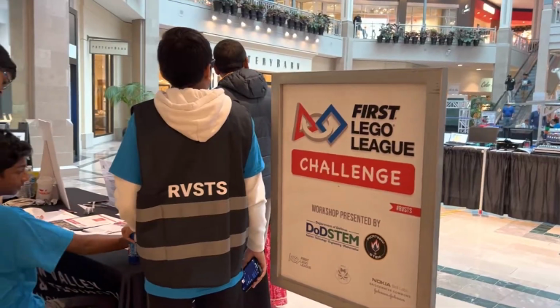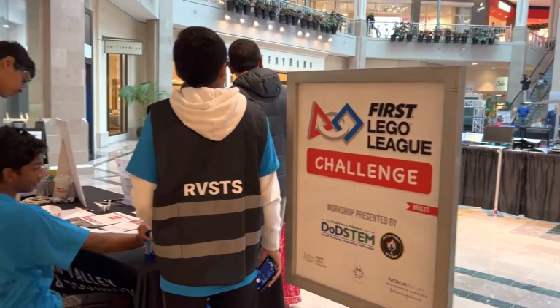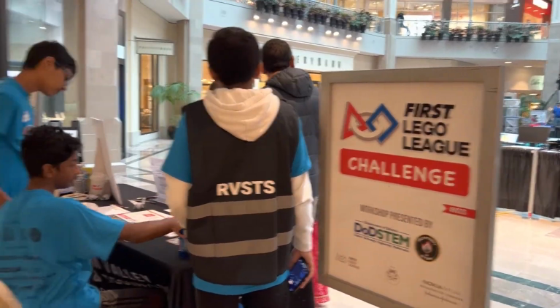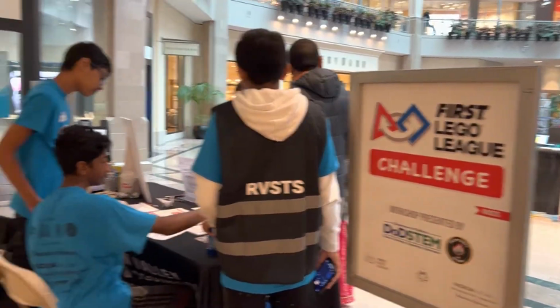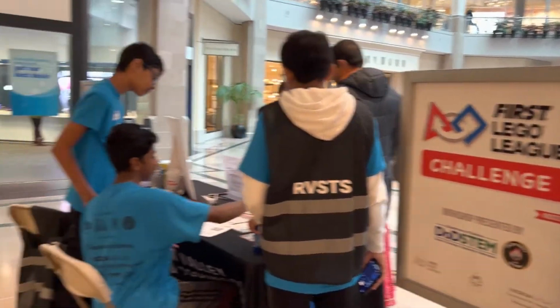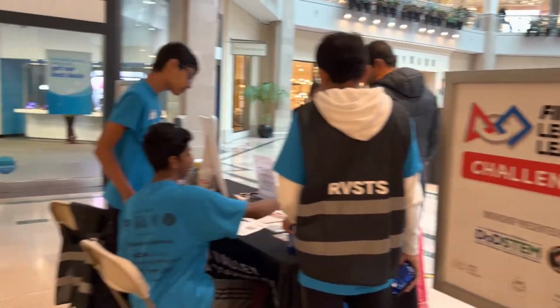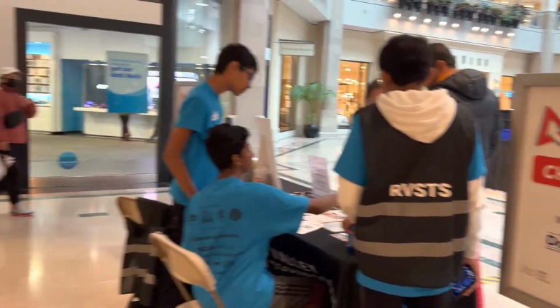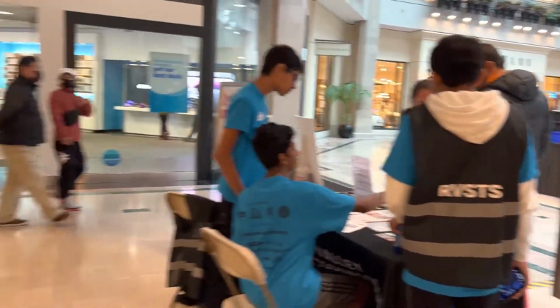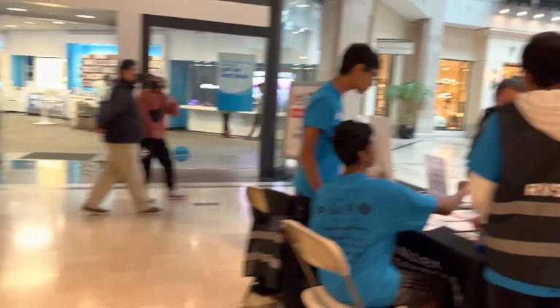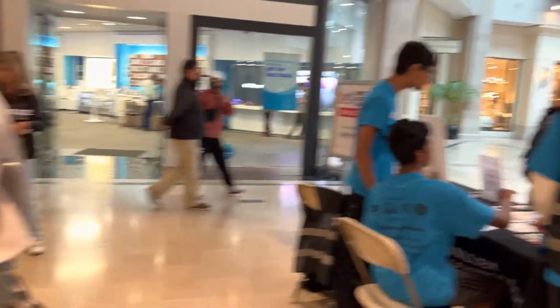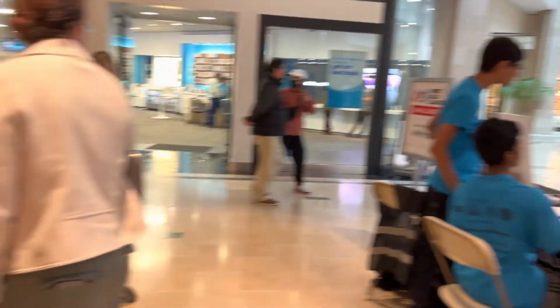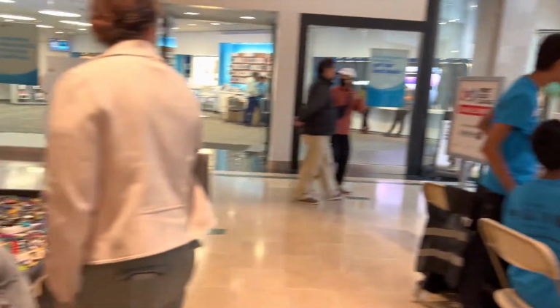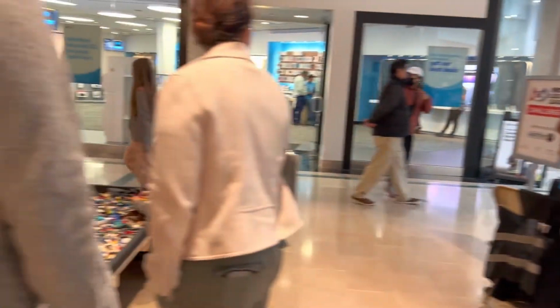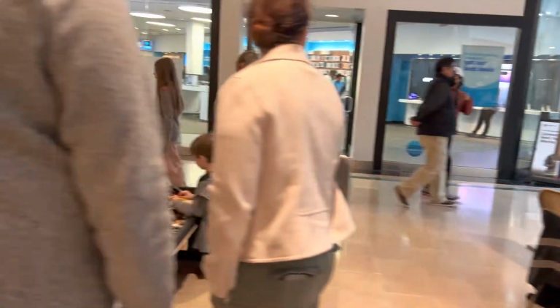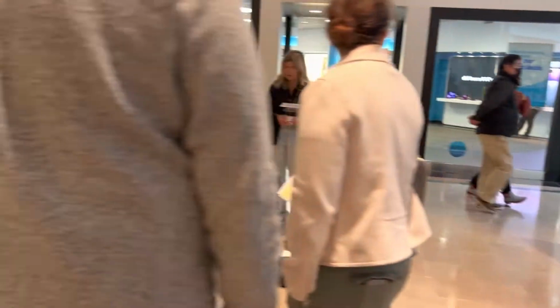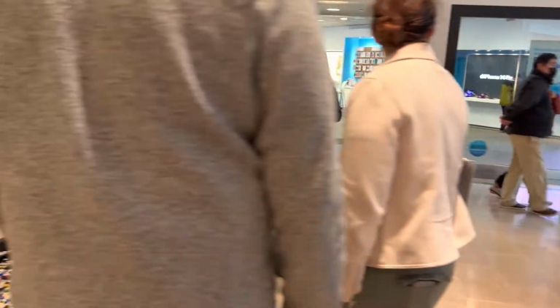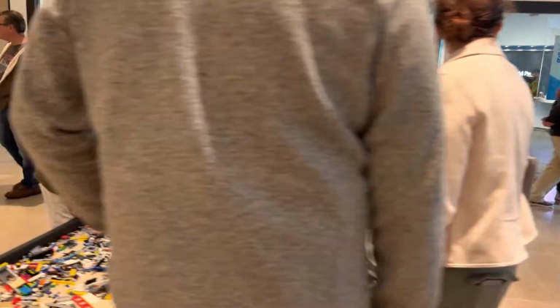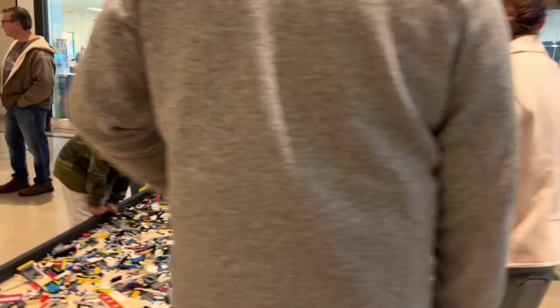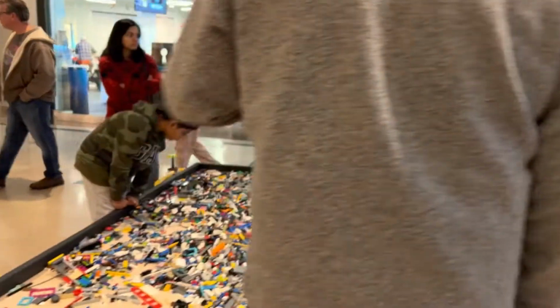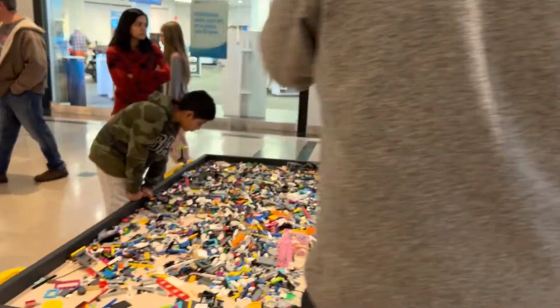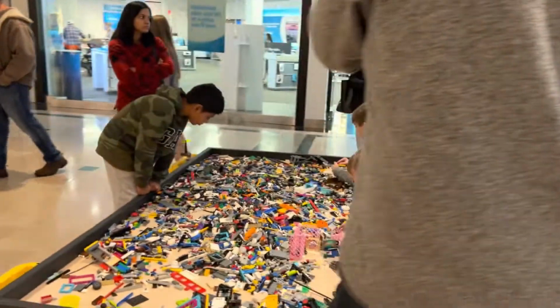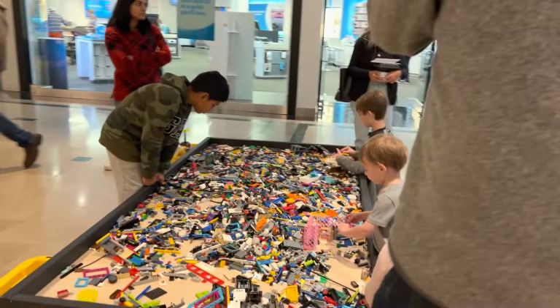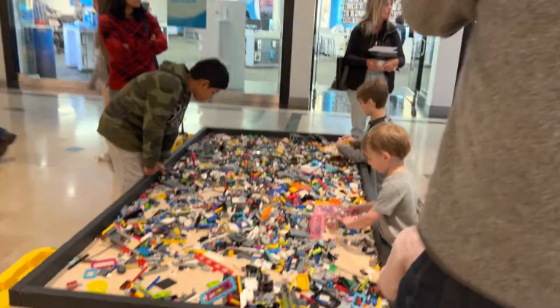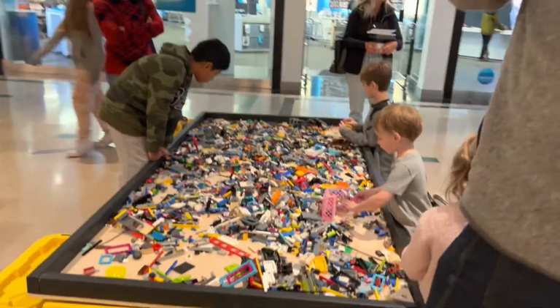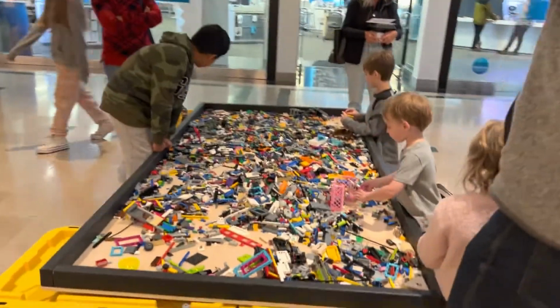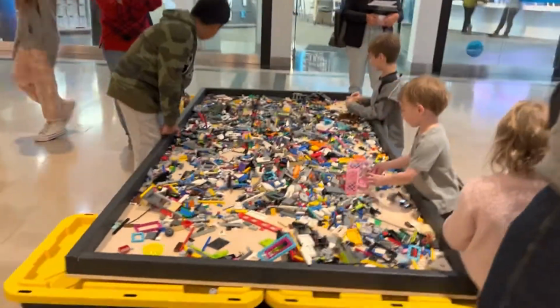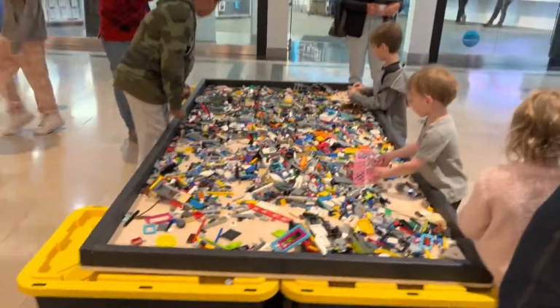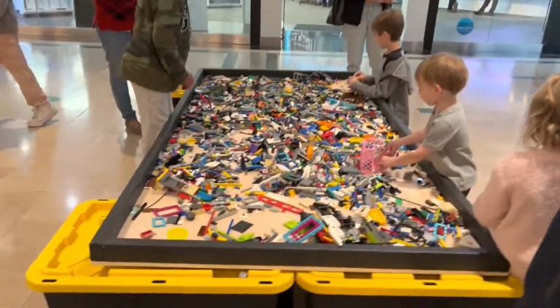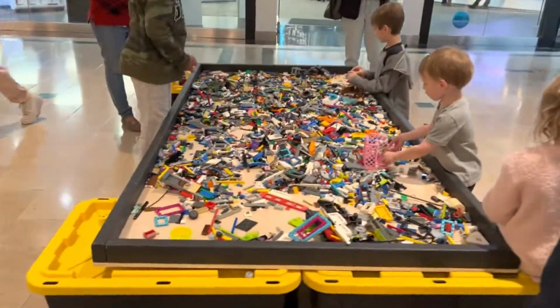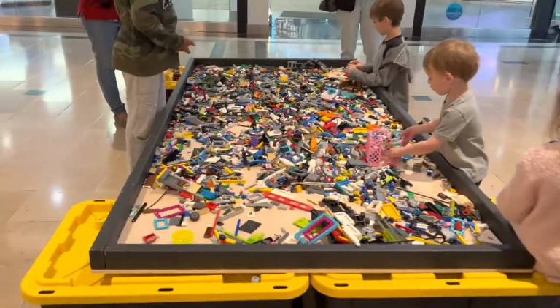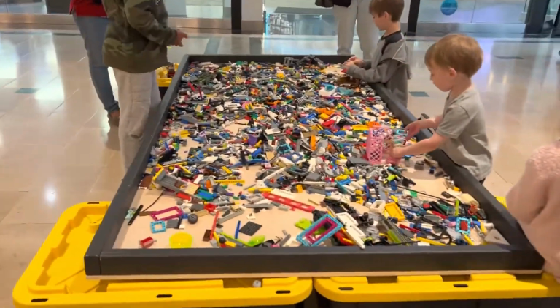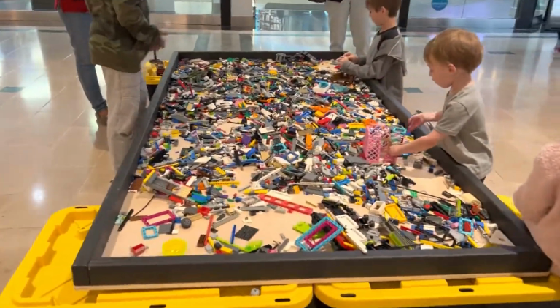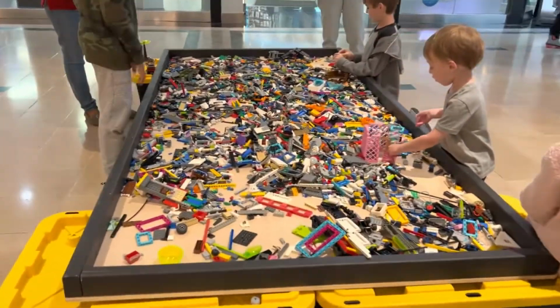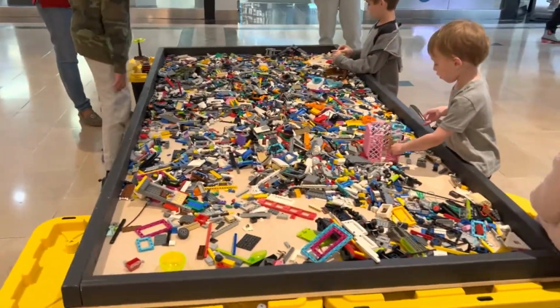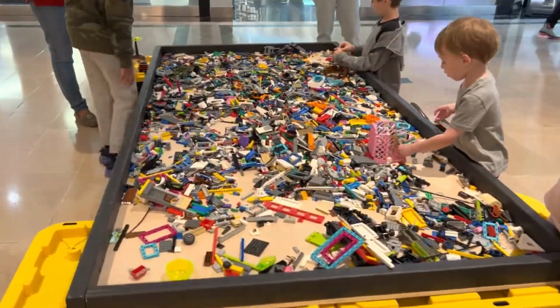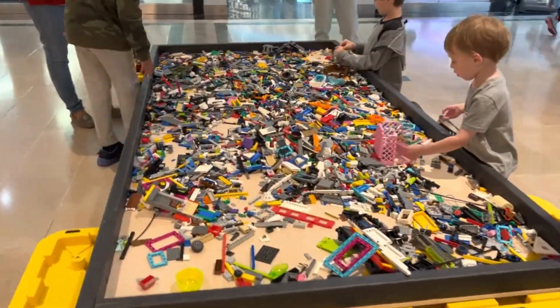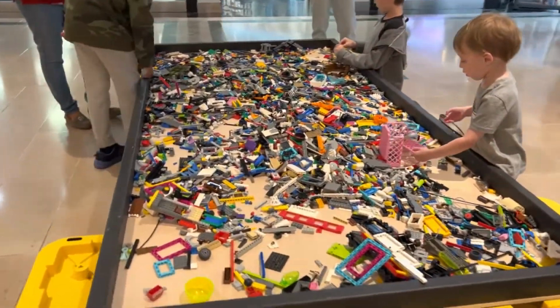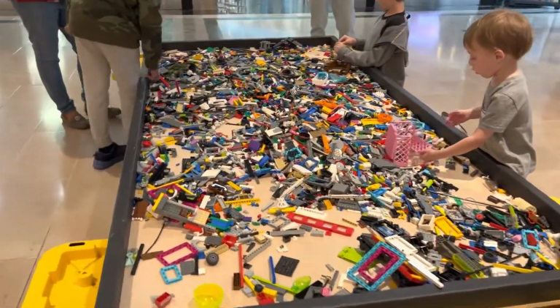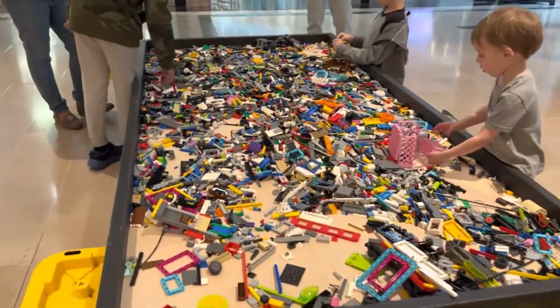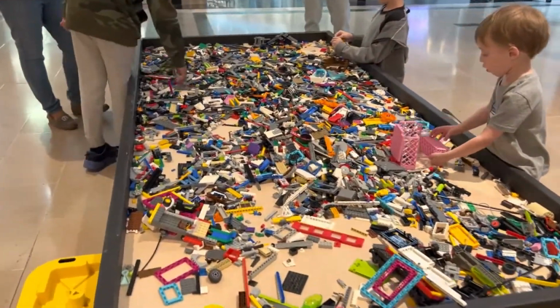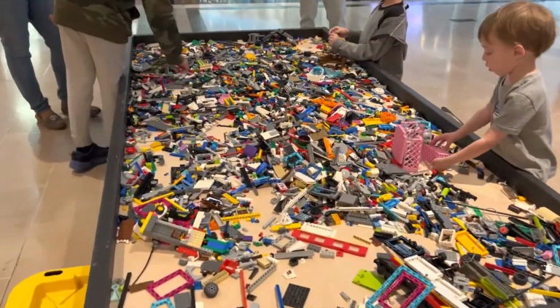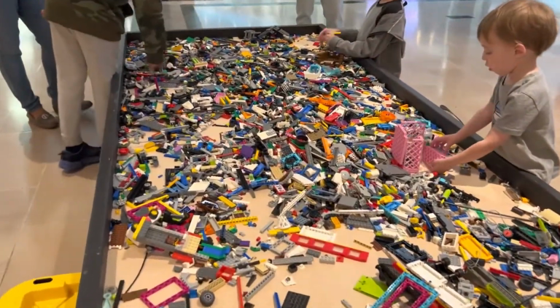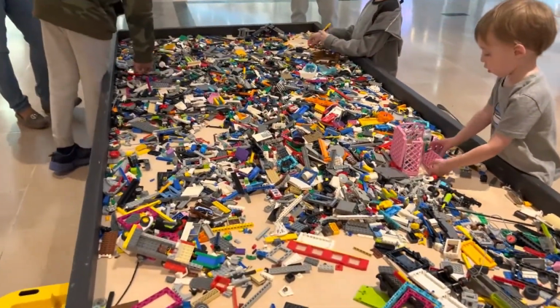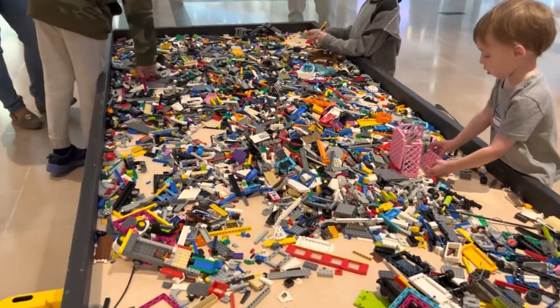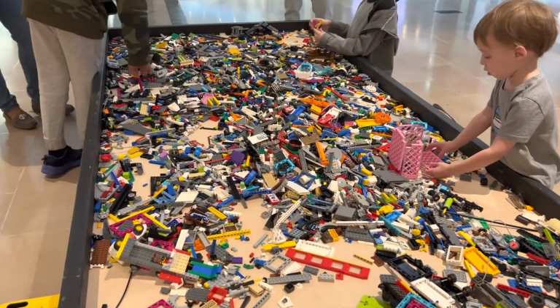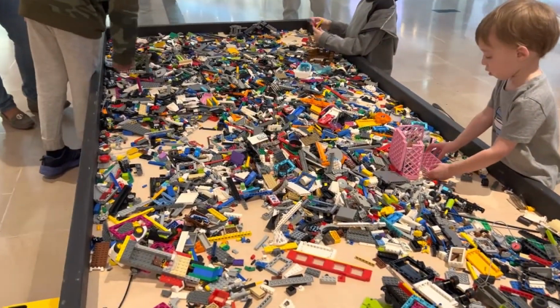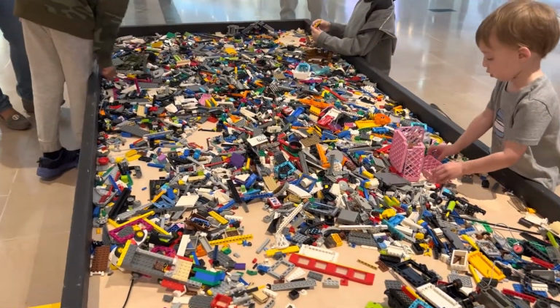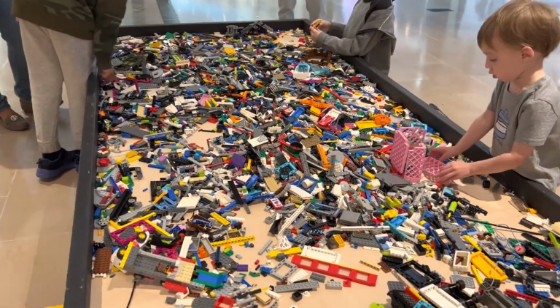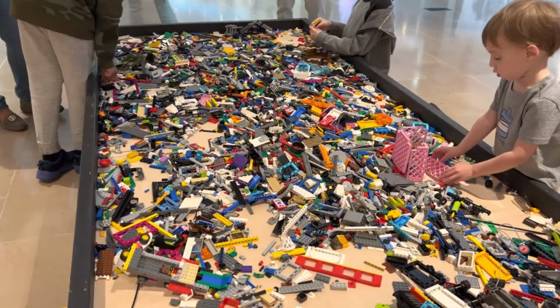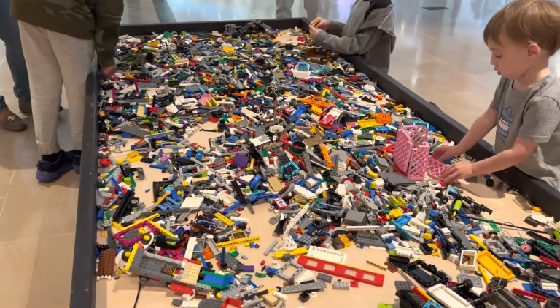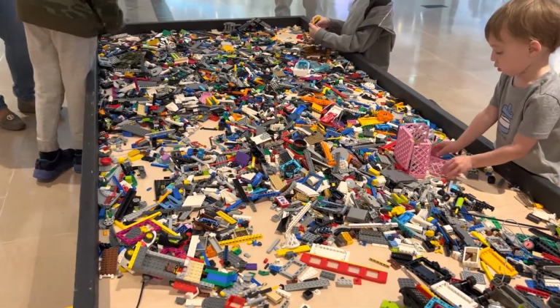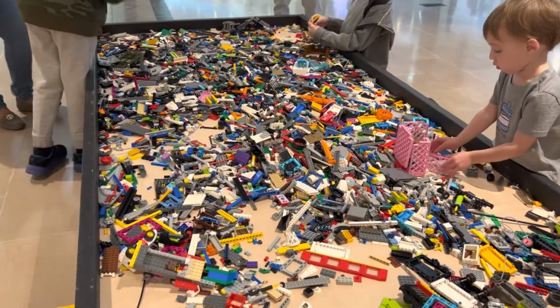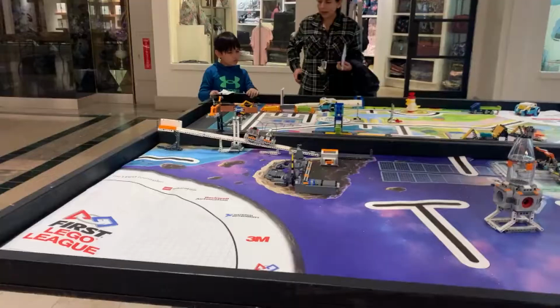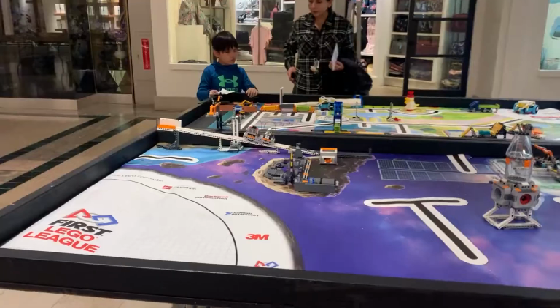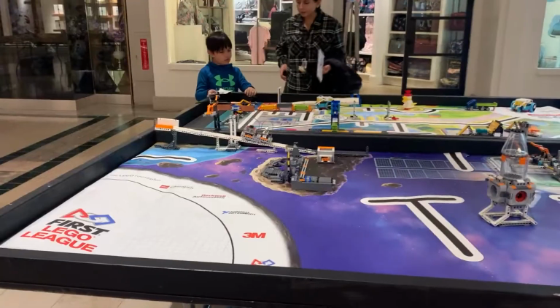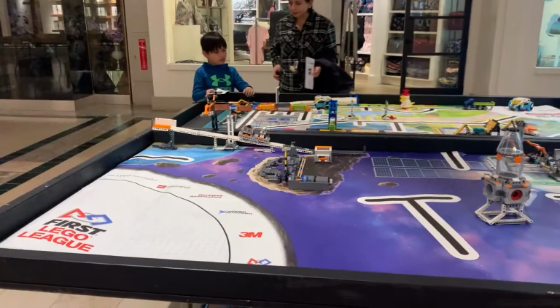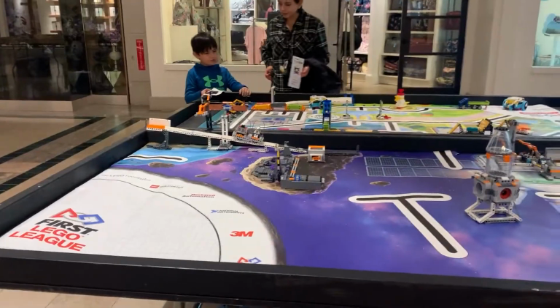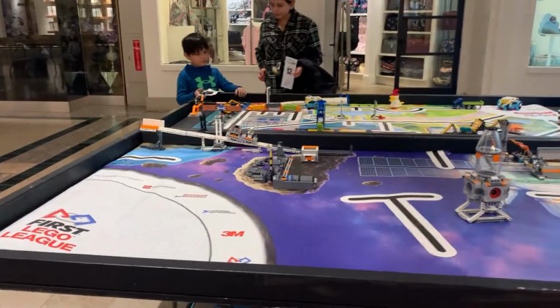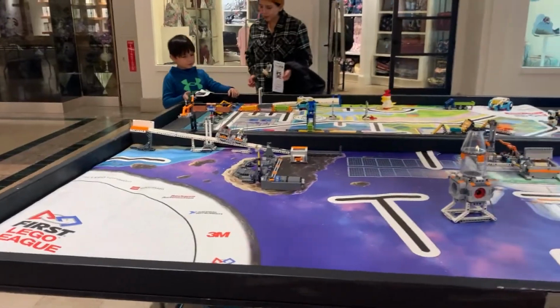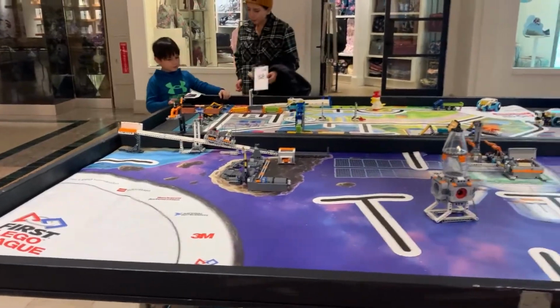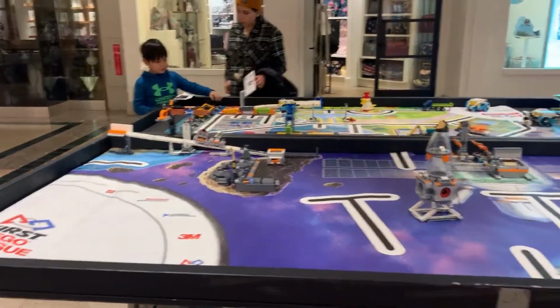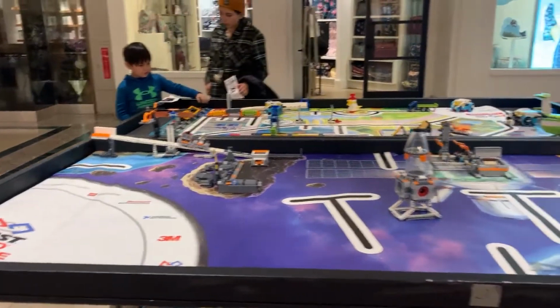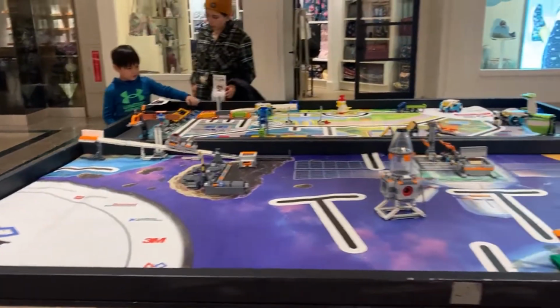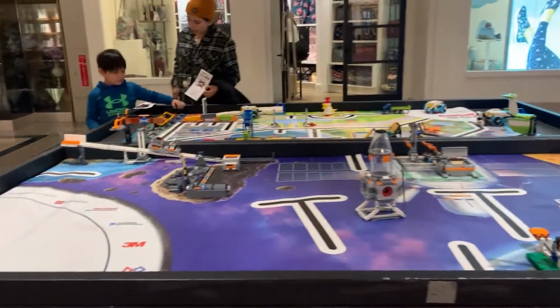Next on our list is the FLL area, where kids can explore the First Lego League competition tables or mess around in the box of Legos.